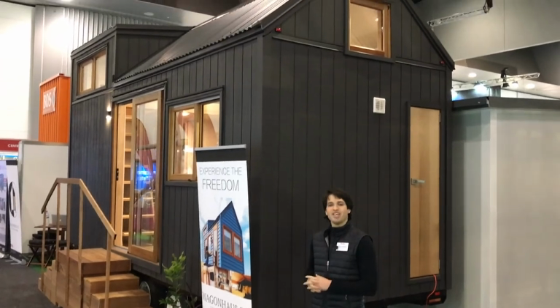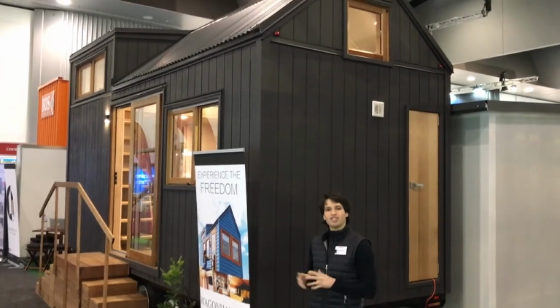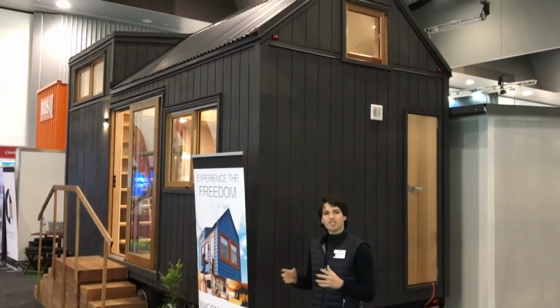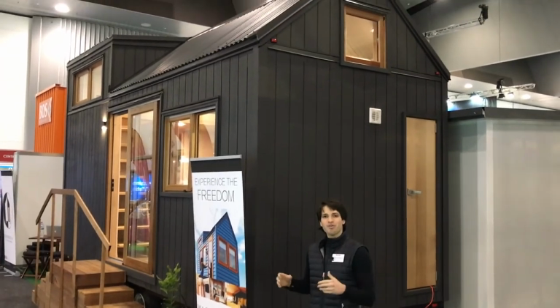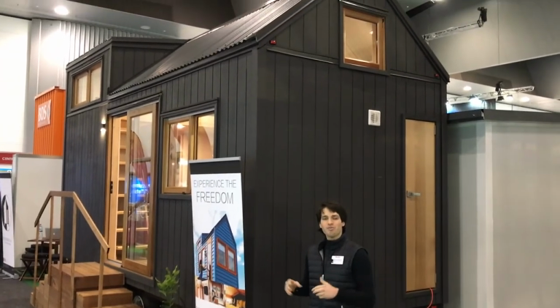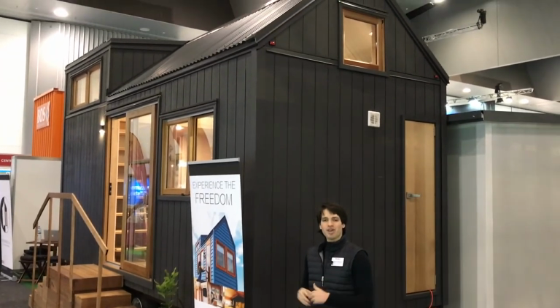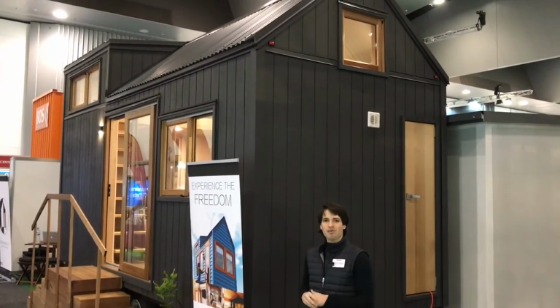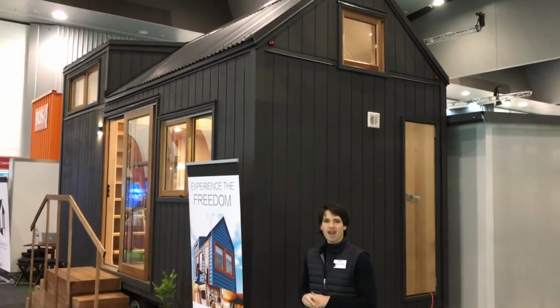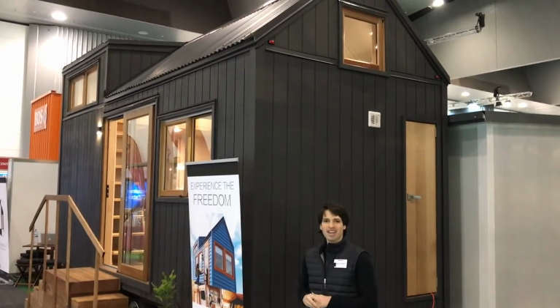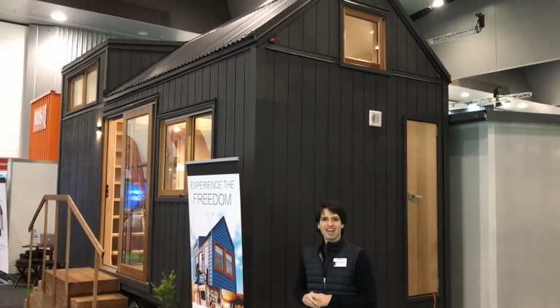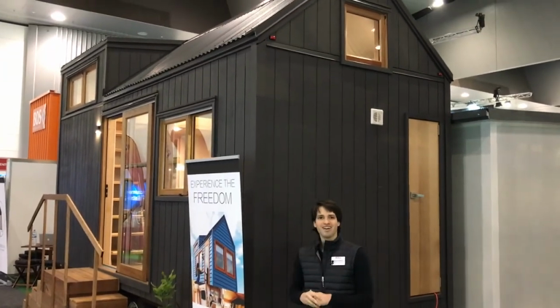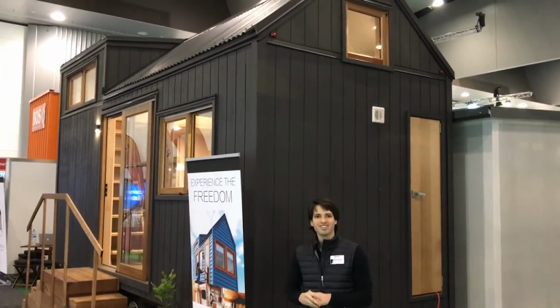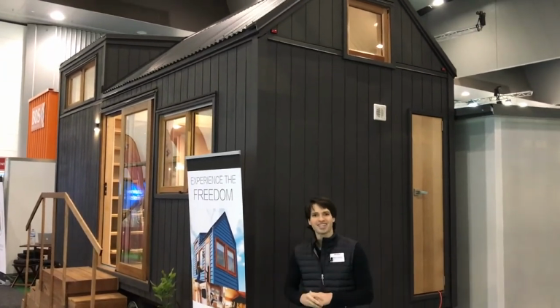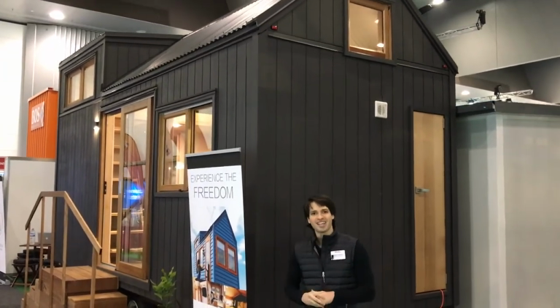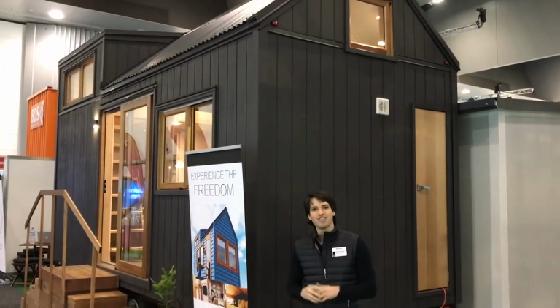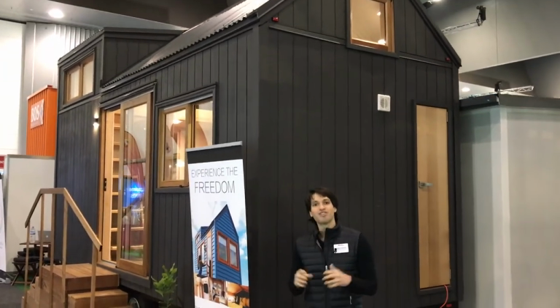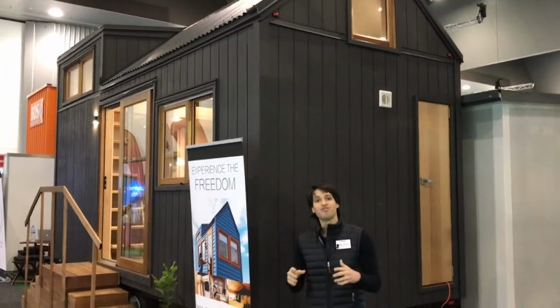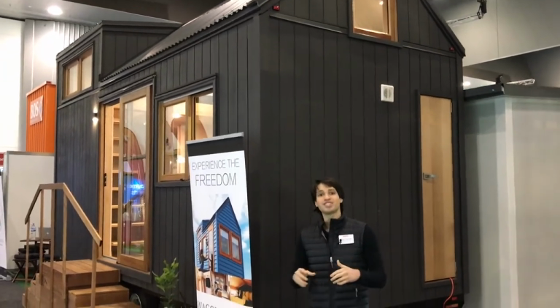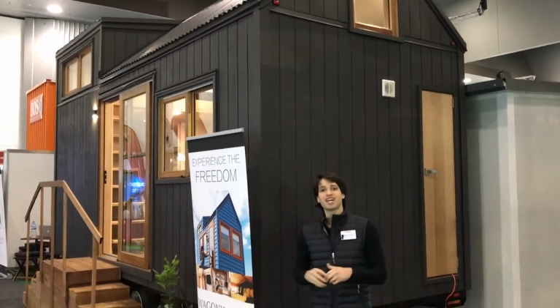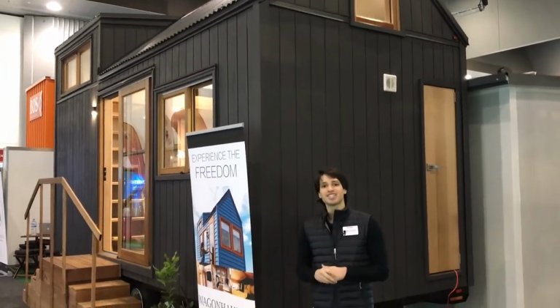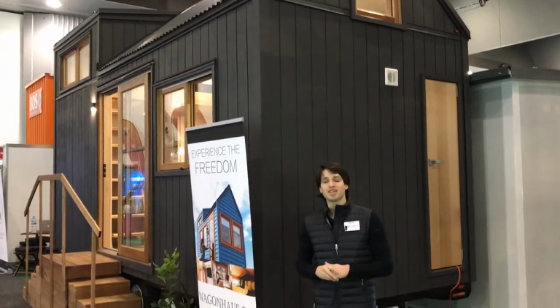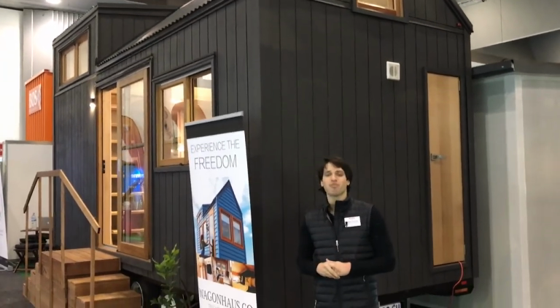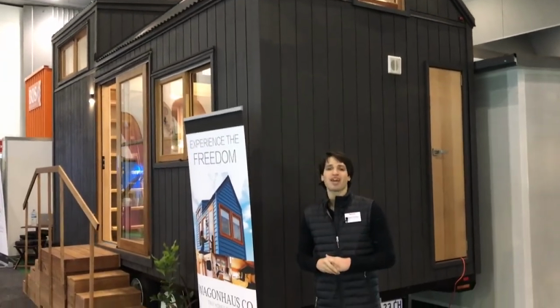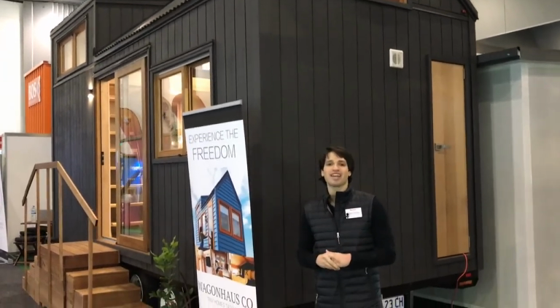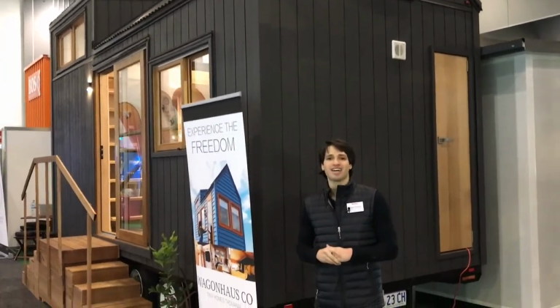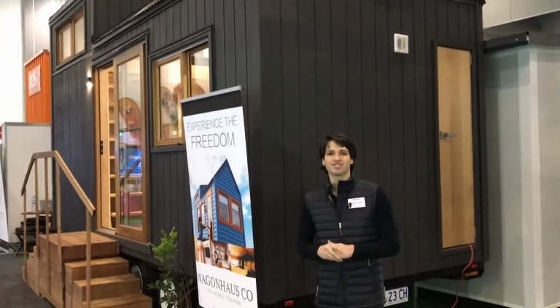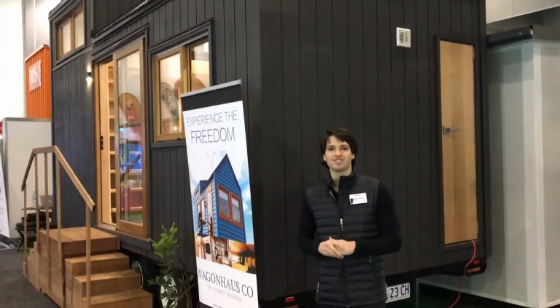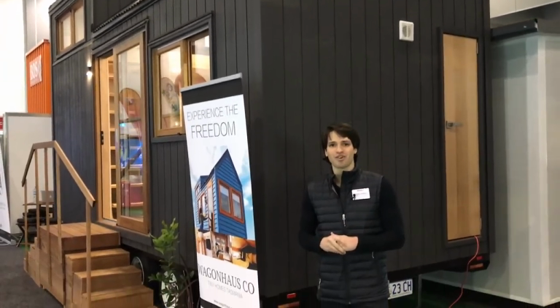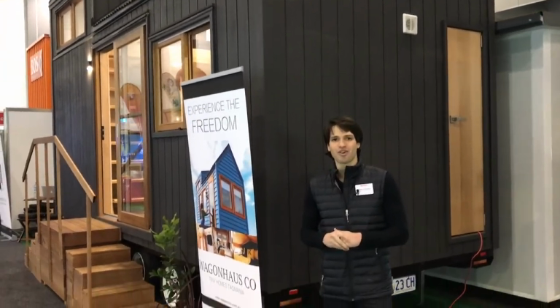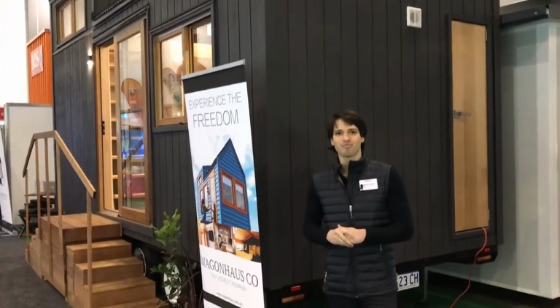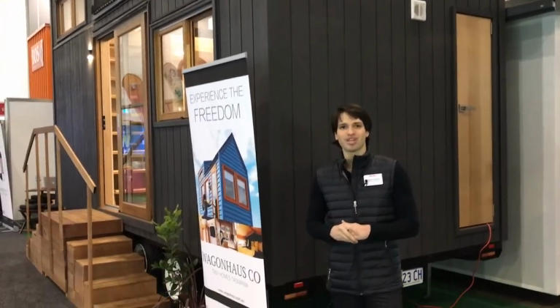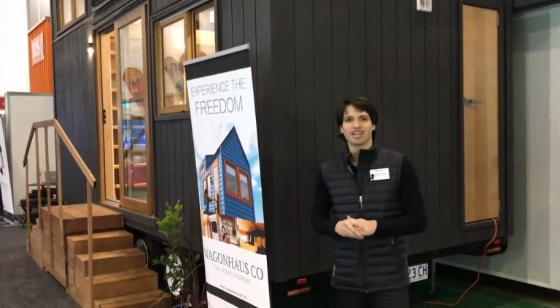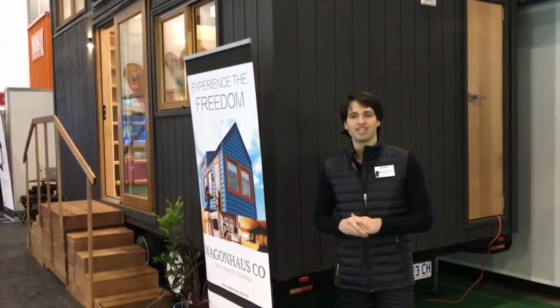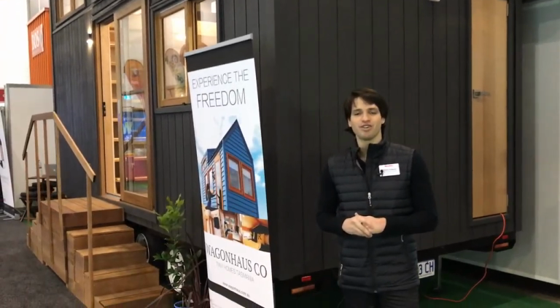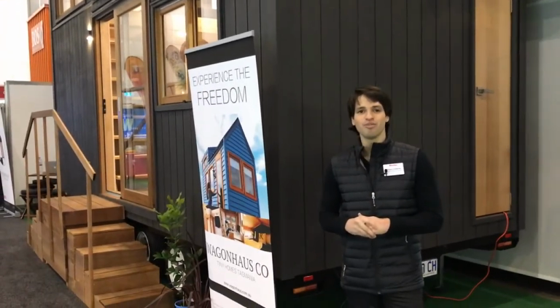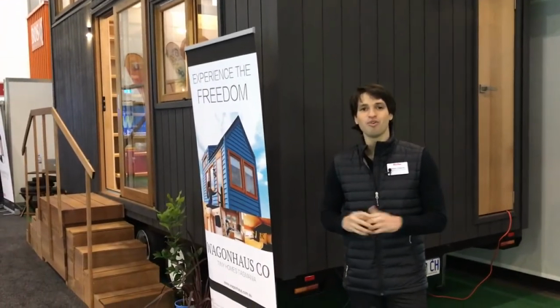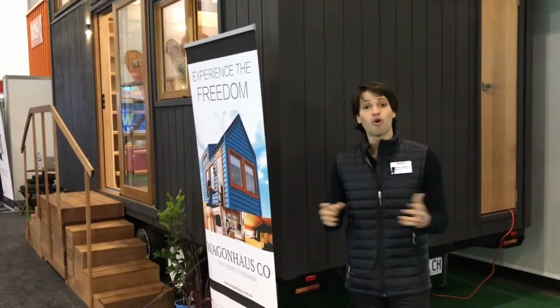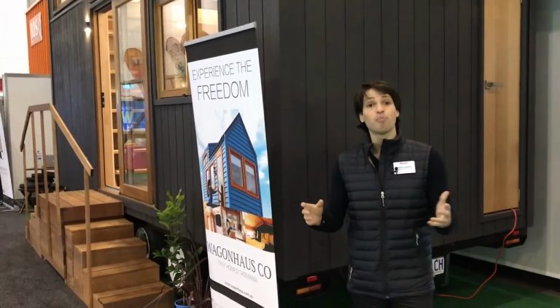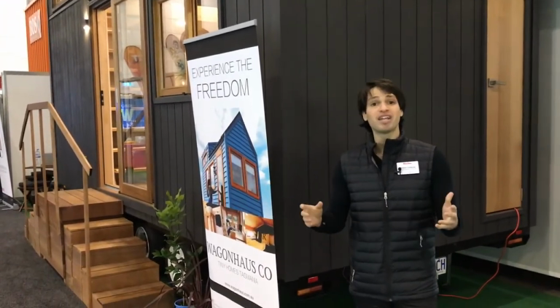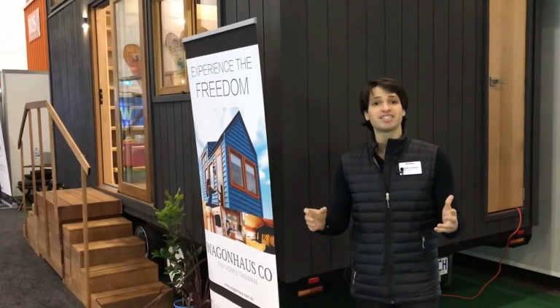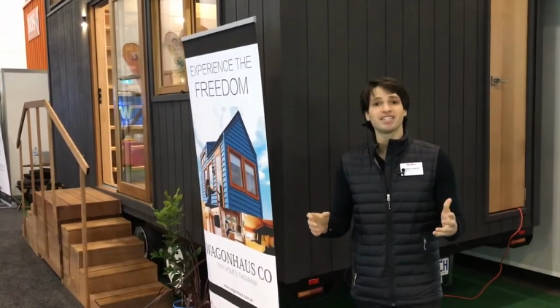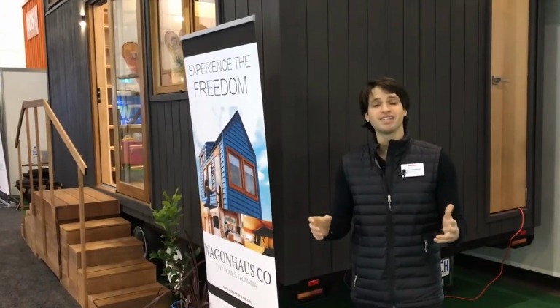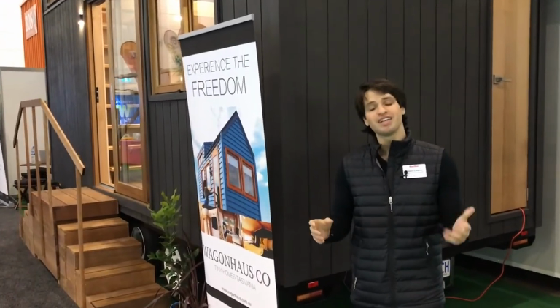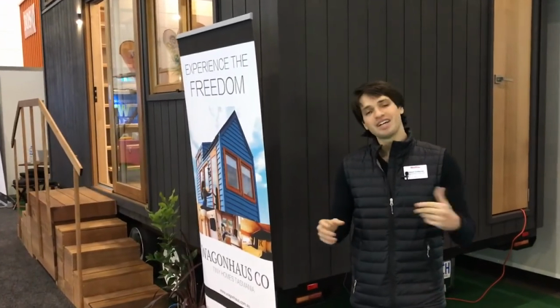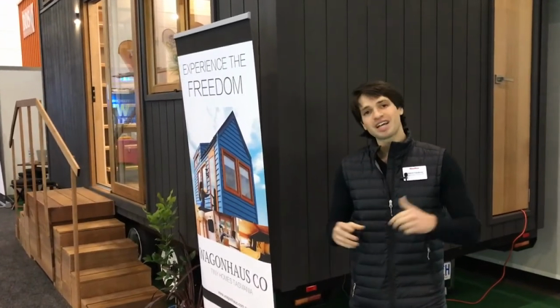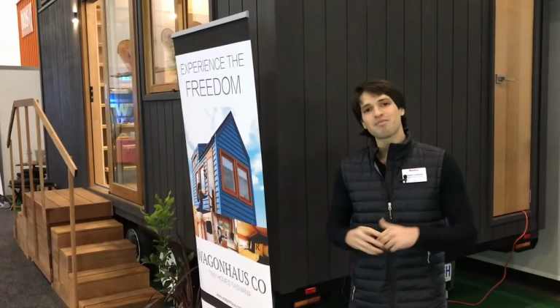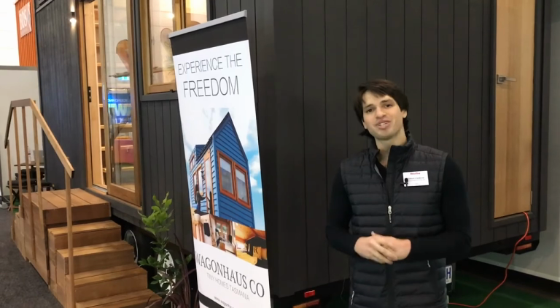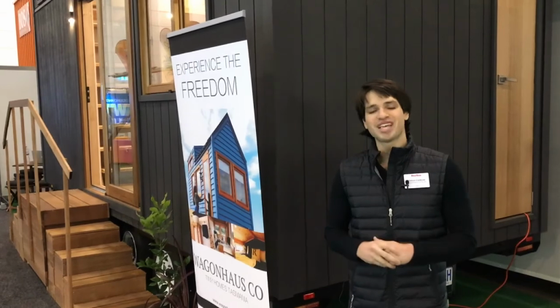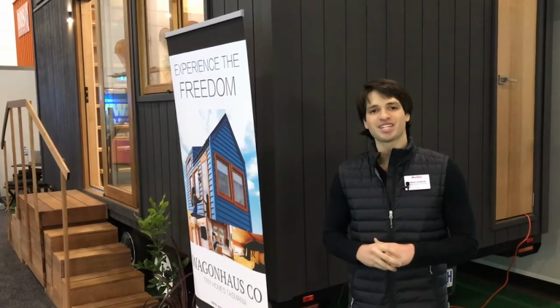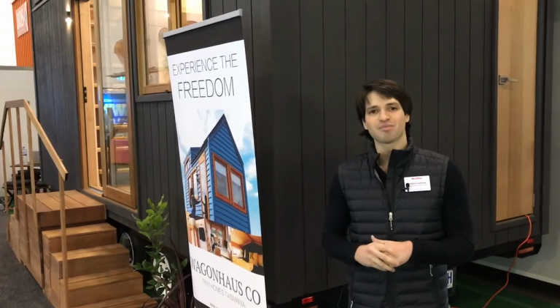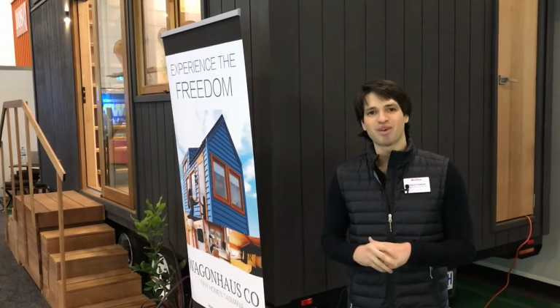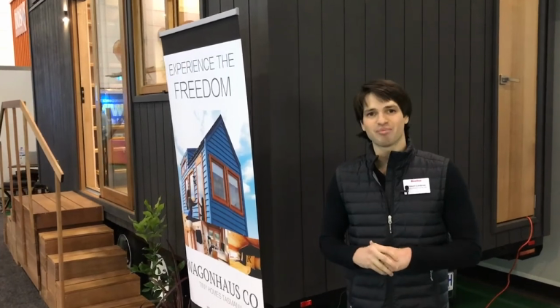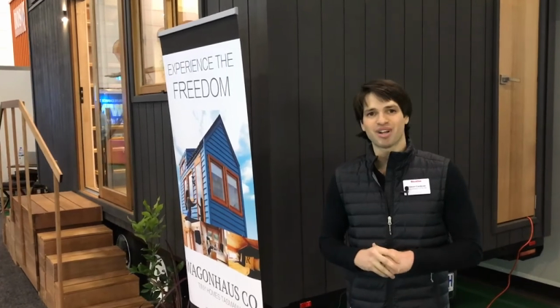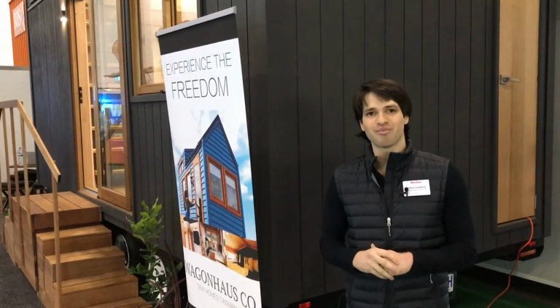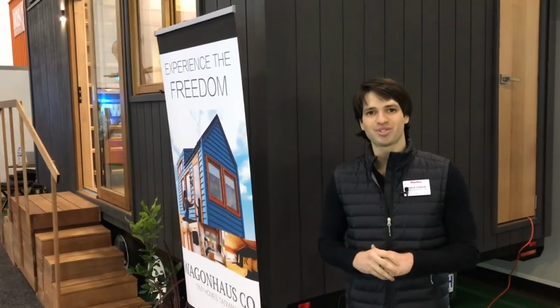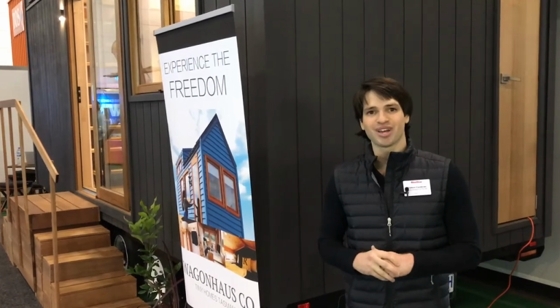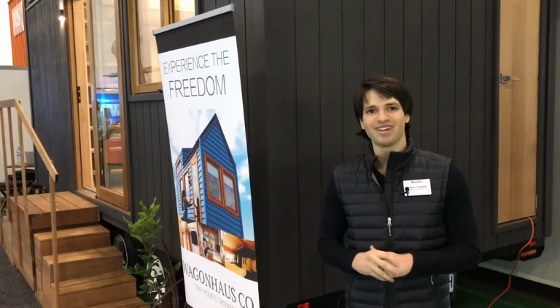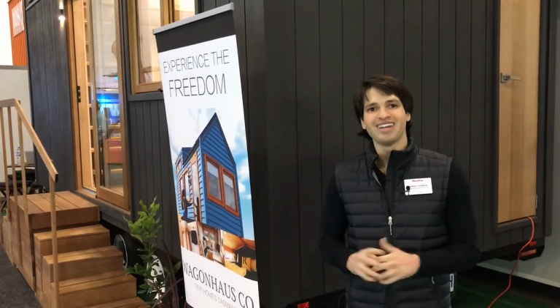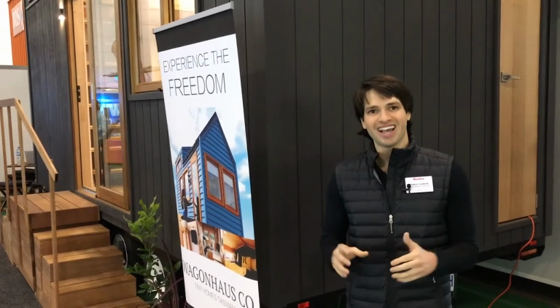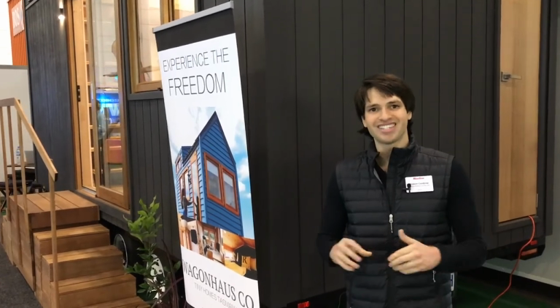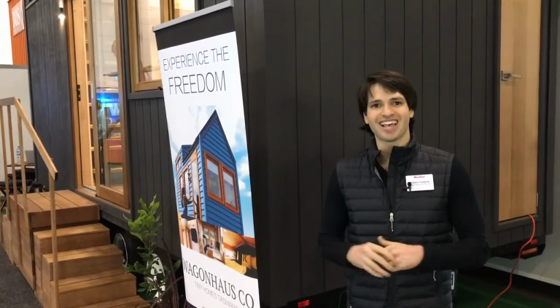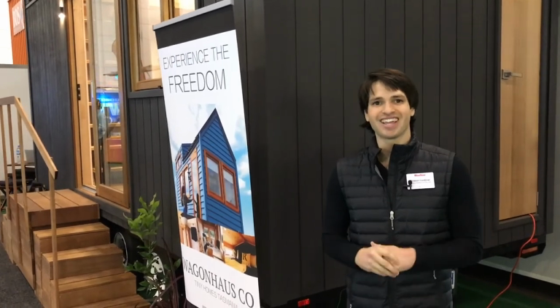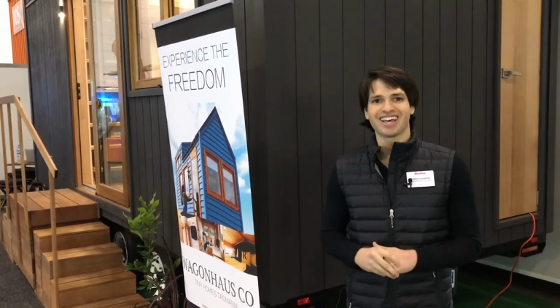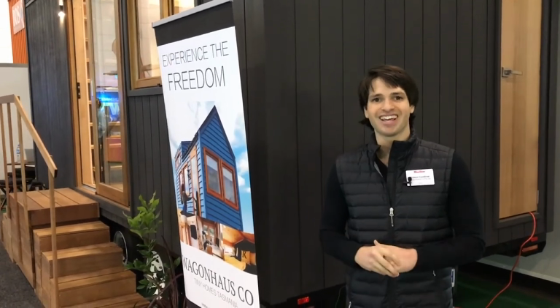We're Wagon House and you can visit us at wagonhouse.com.au, or better still come on down to the Melbourne Home Show and say g'day.